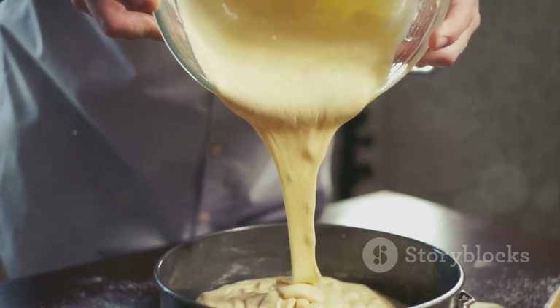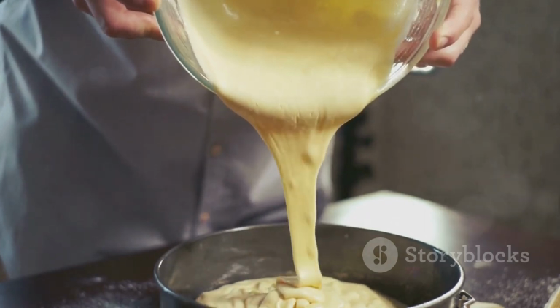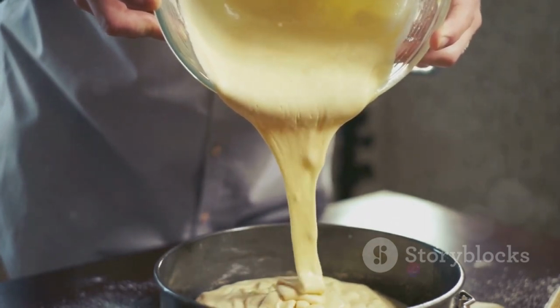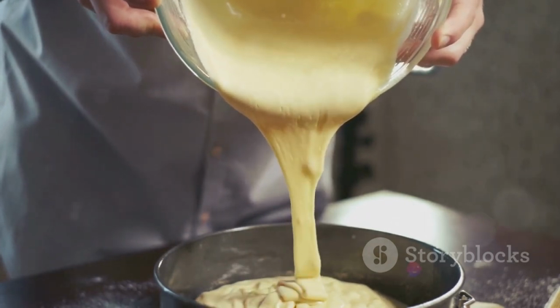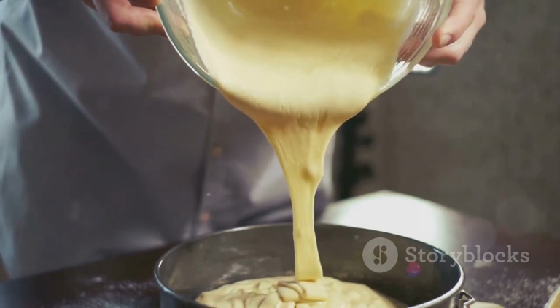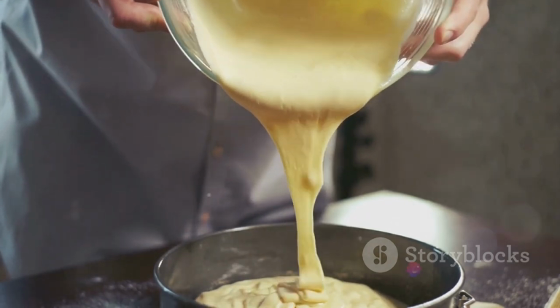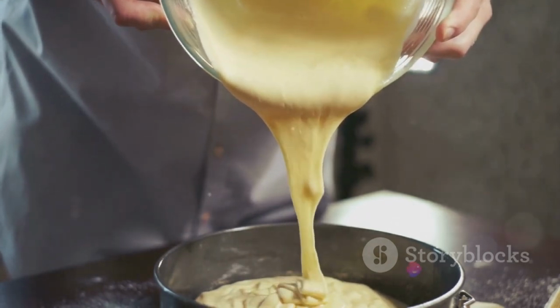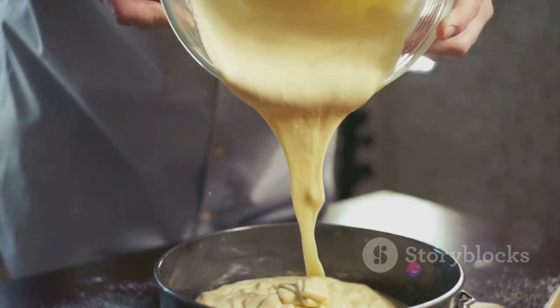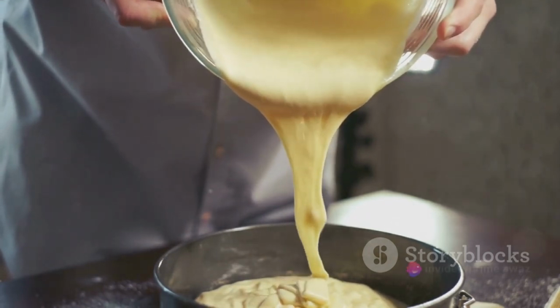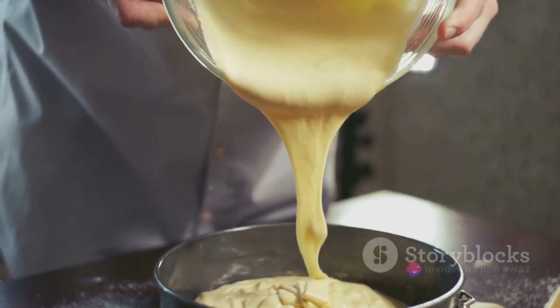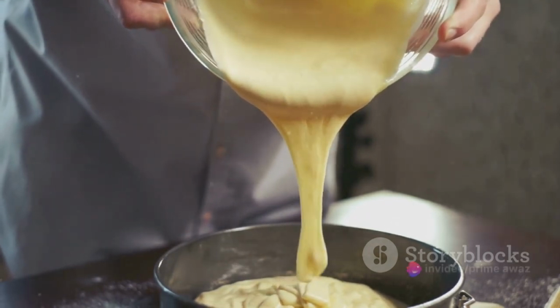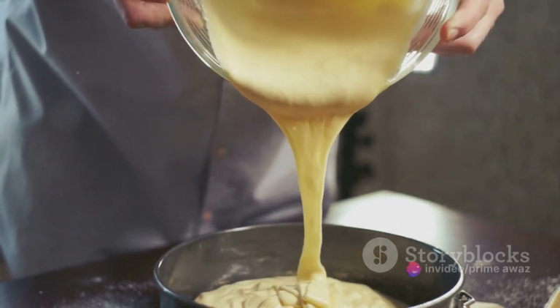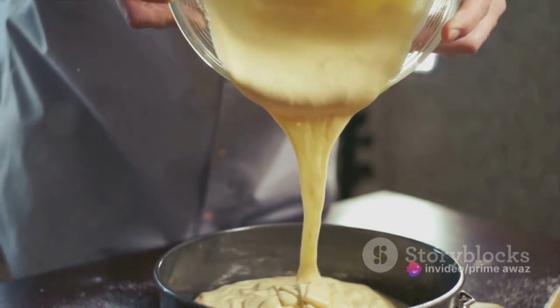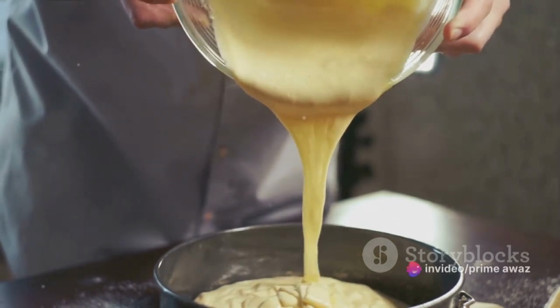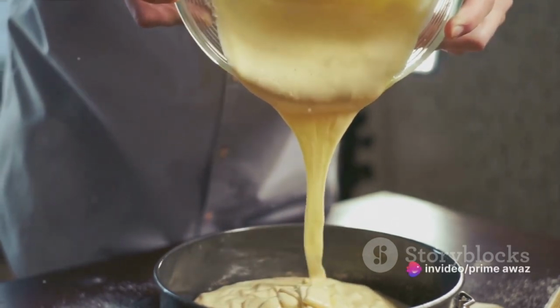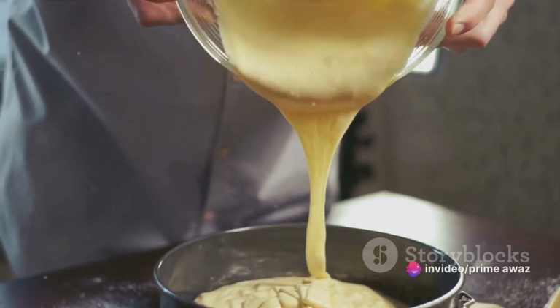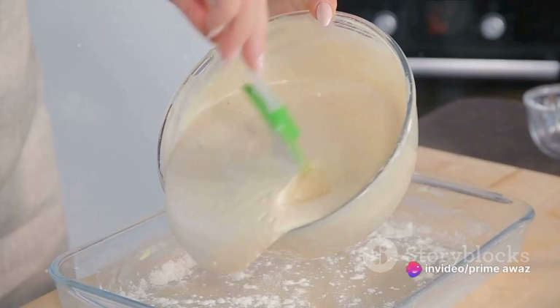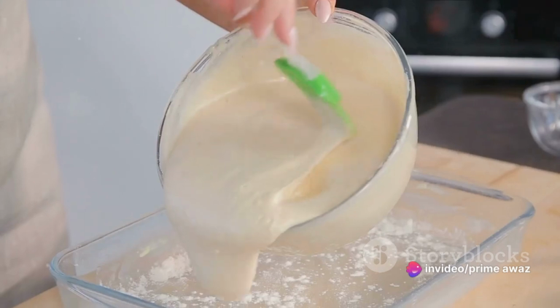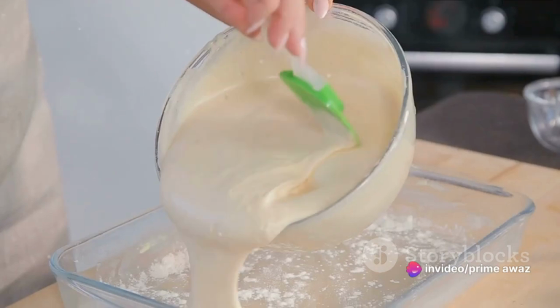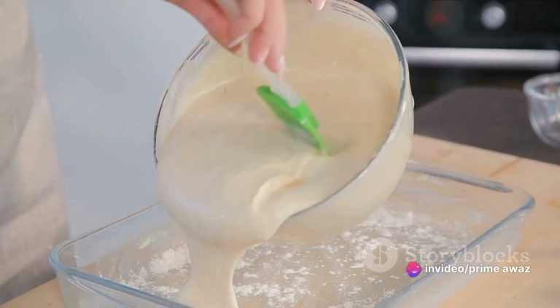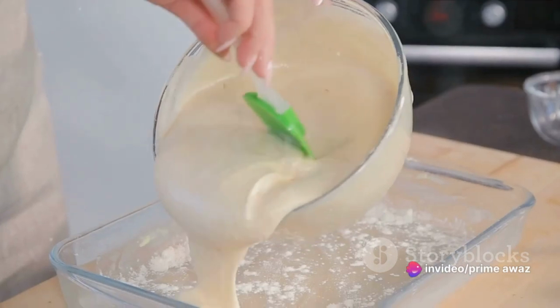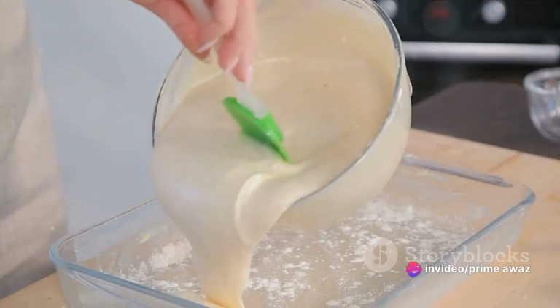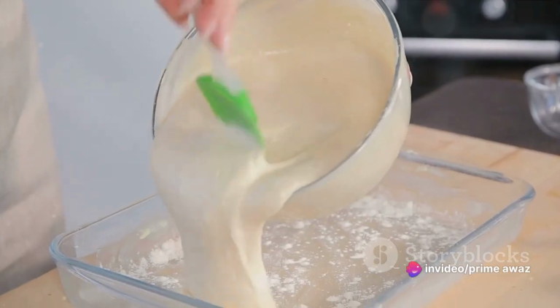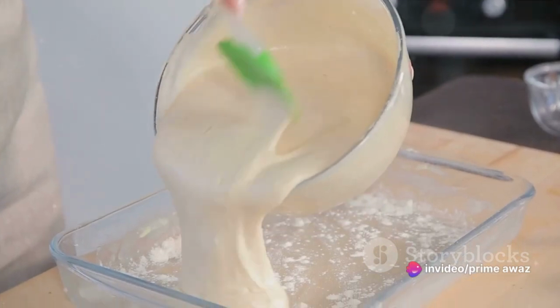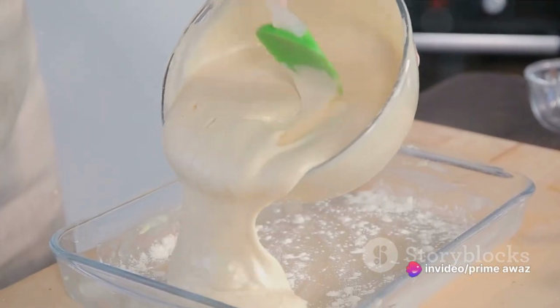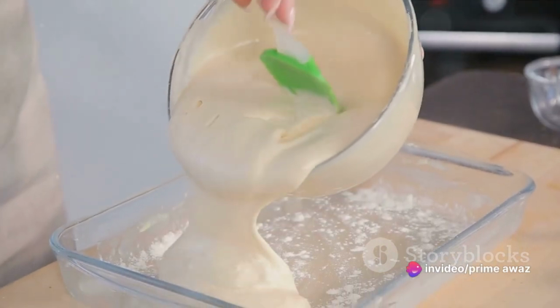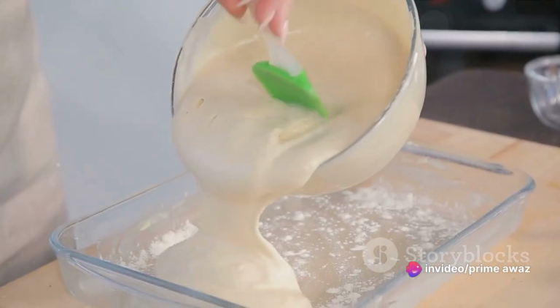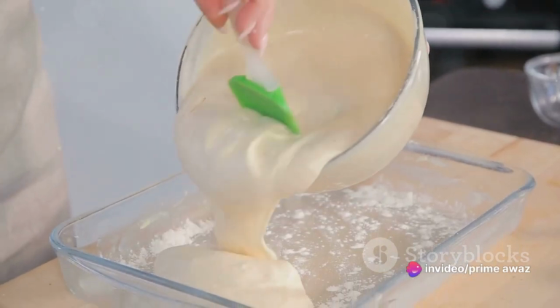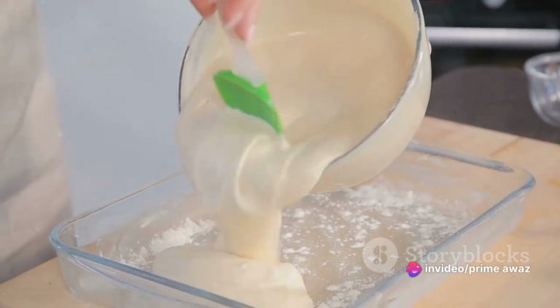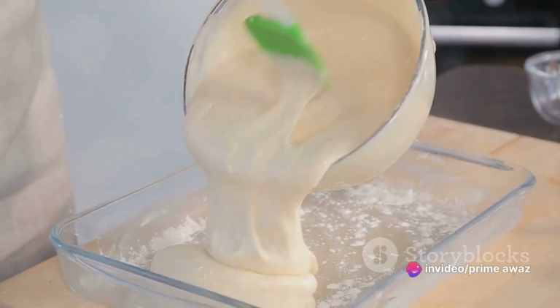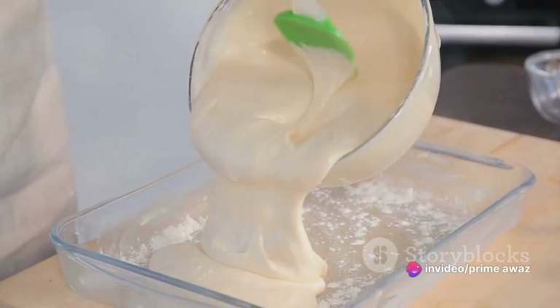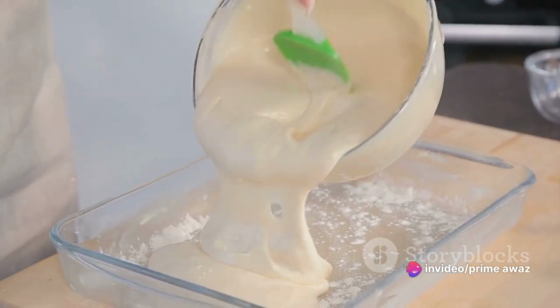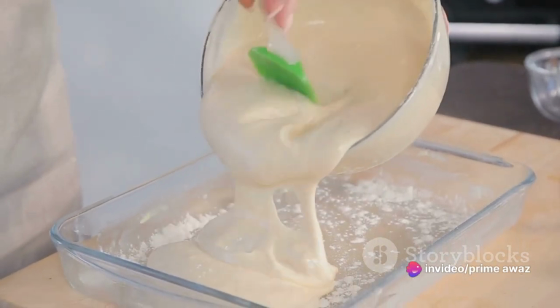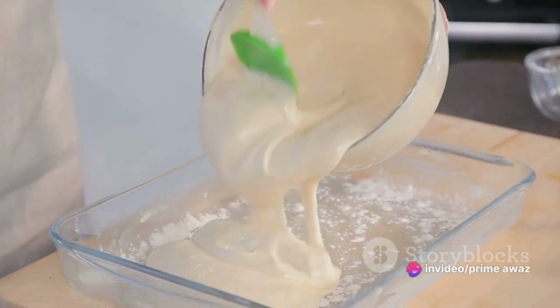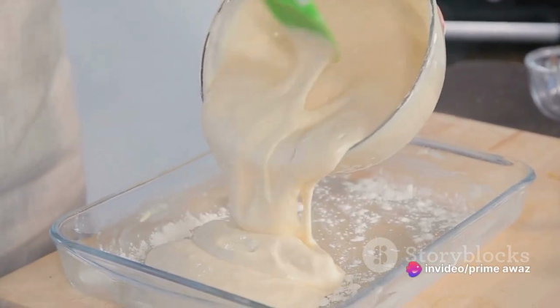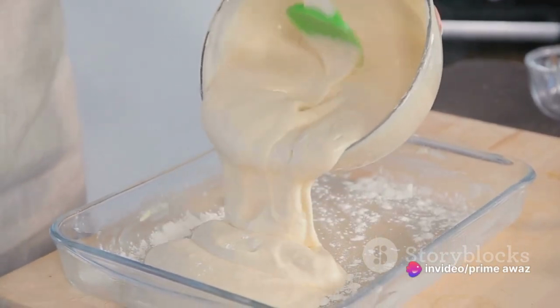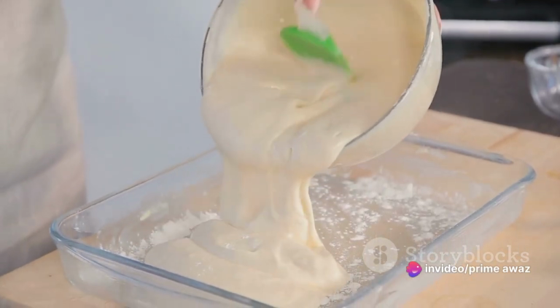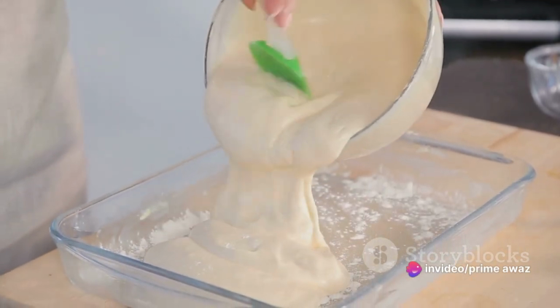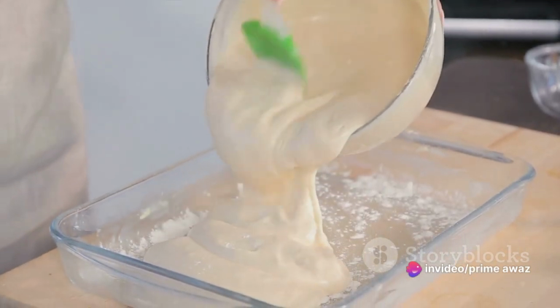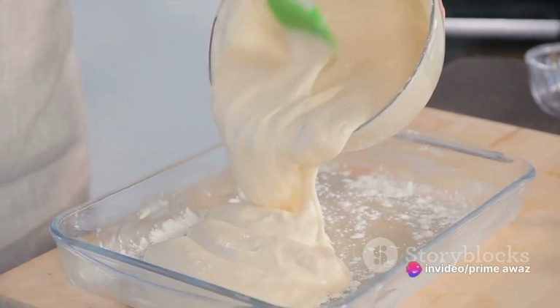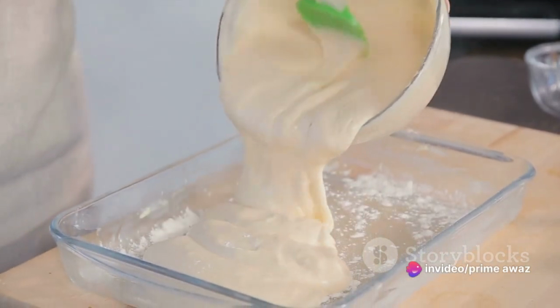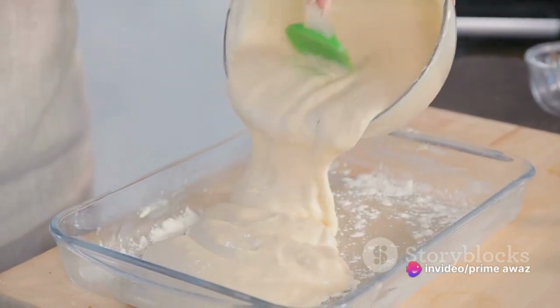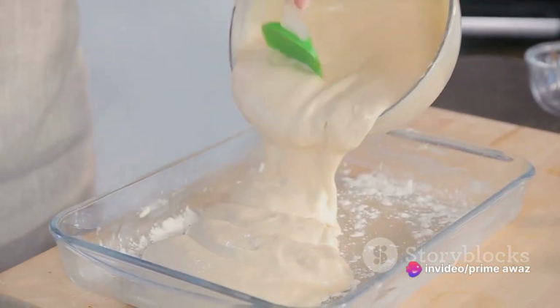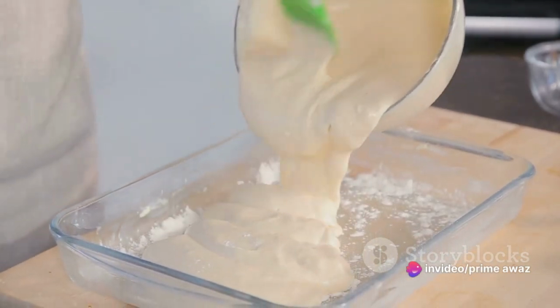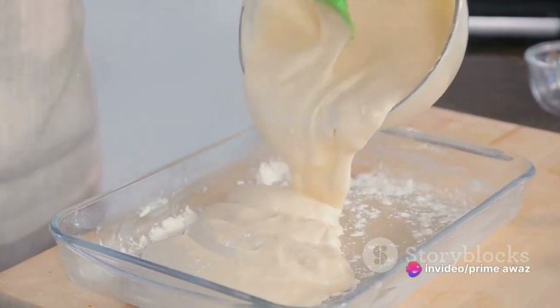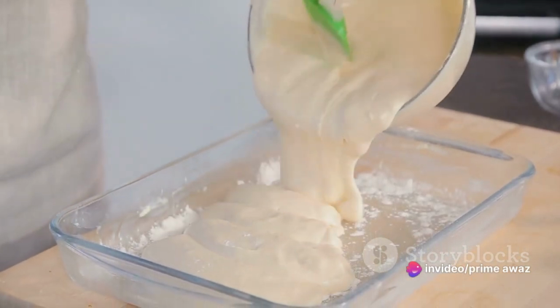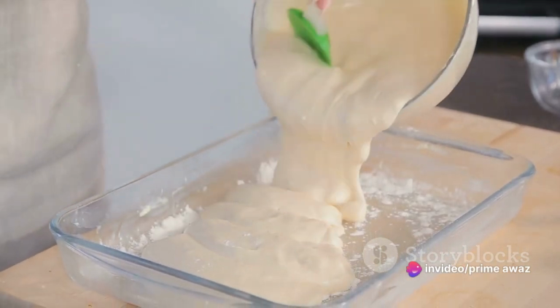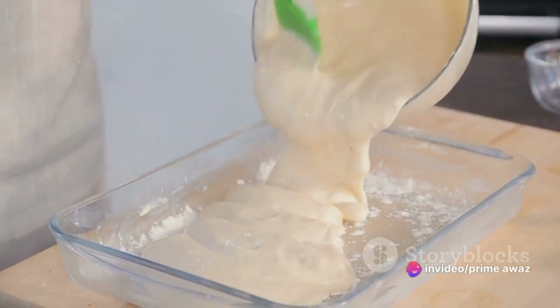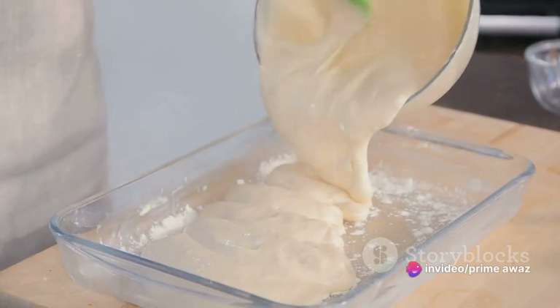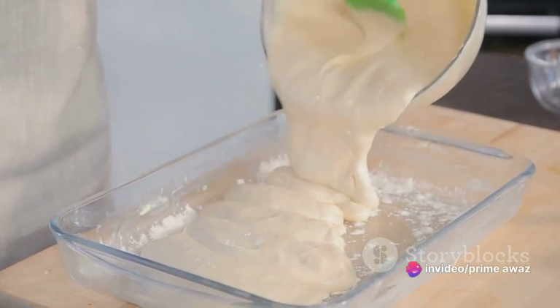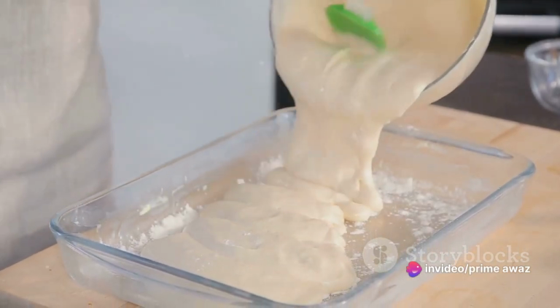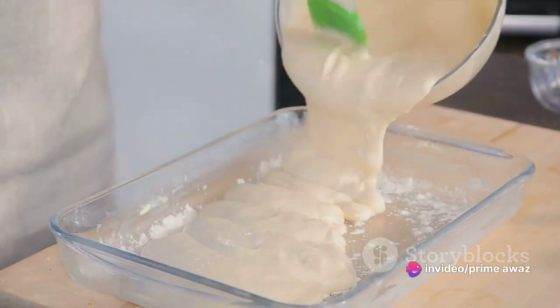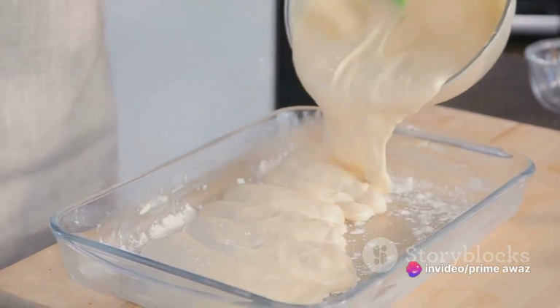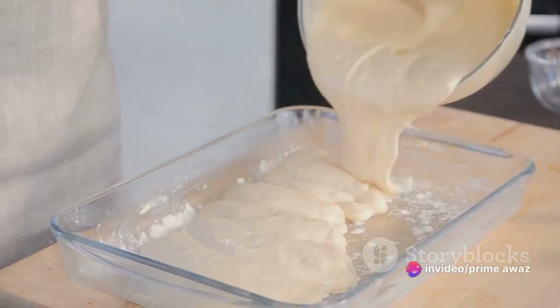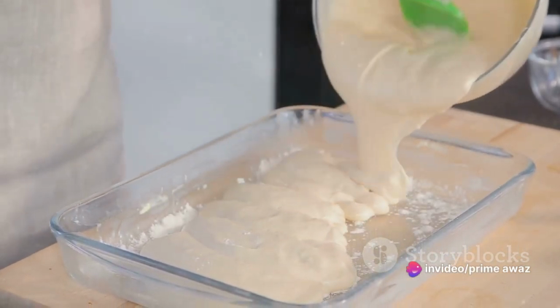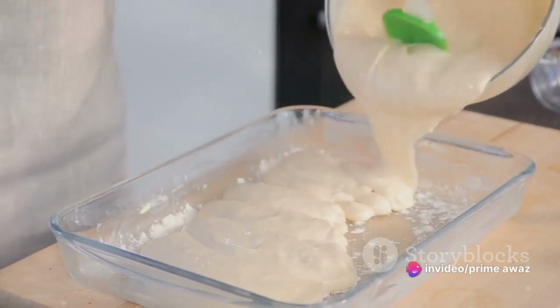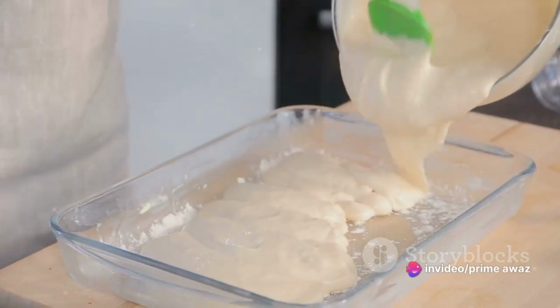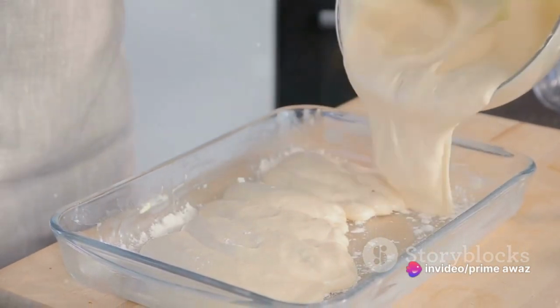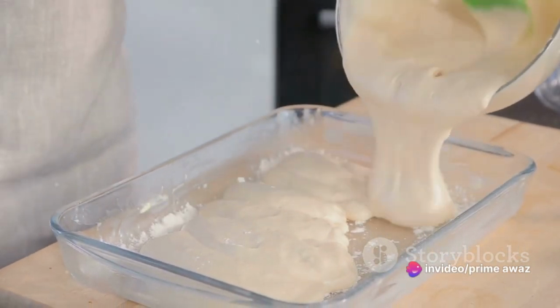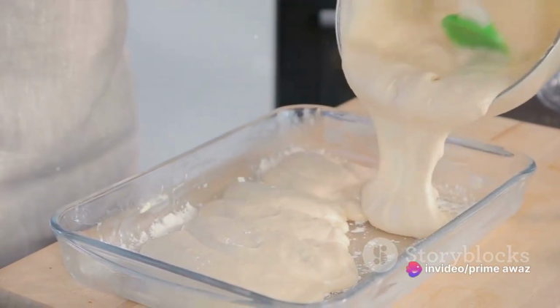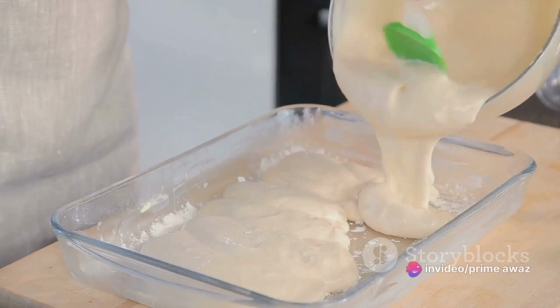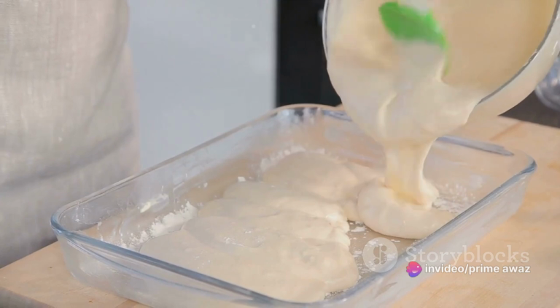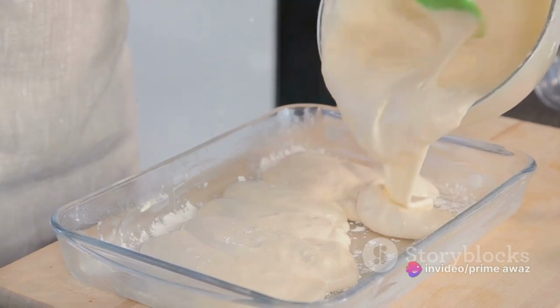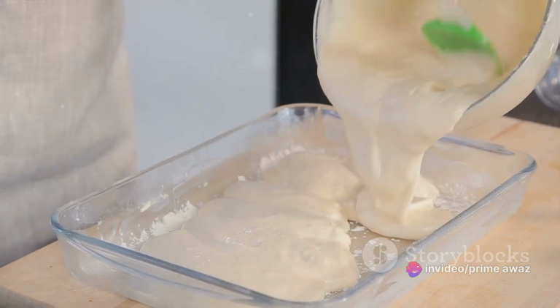Next, pour this batter over the arranged pineapples and cherries in the pan. Do this gently, ensuring the batter envelops the fruits without displacing them.